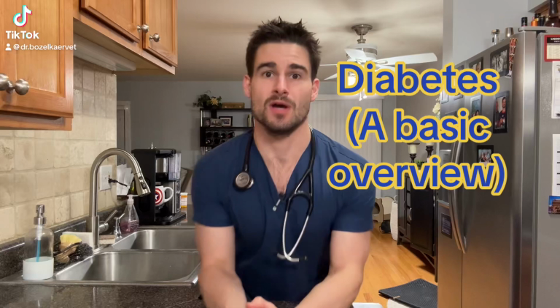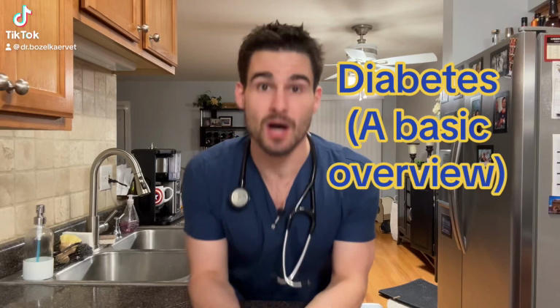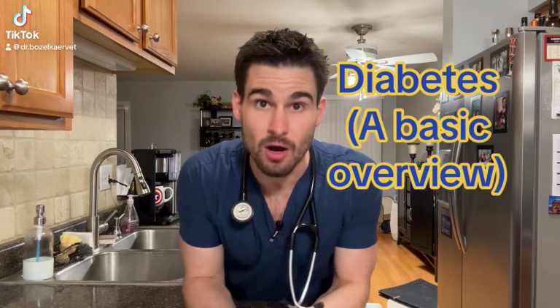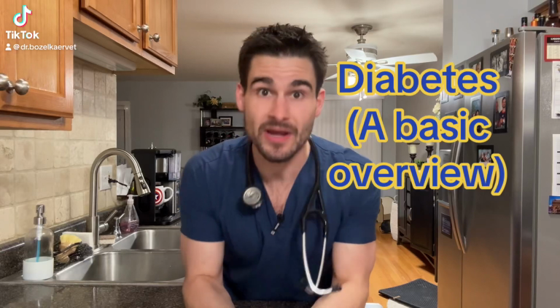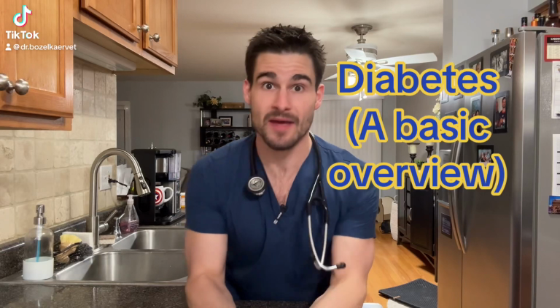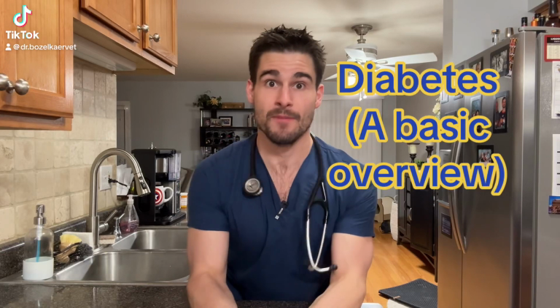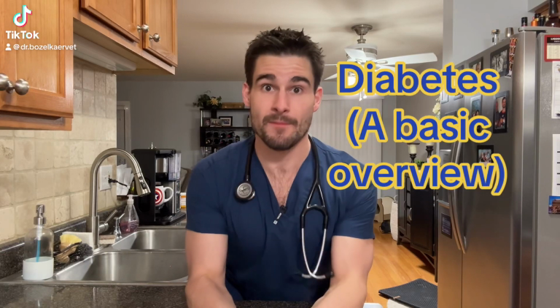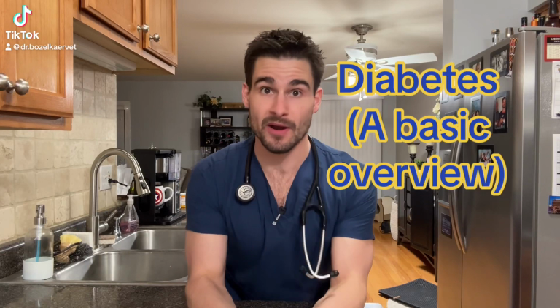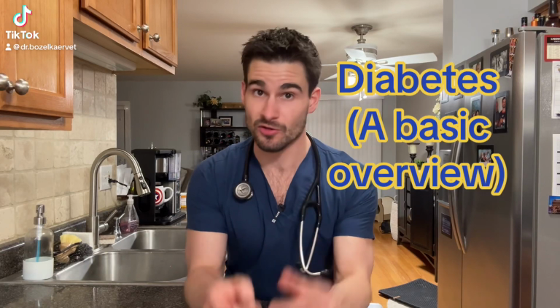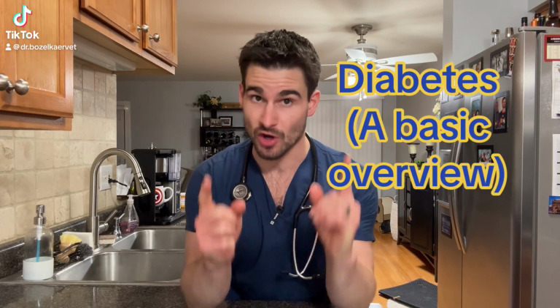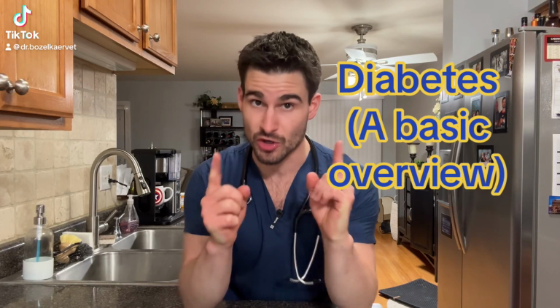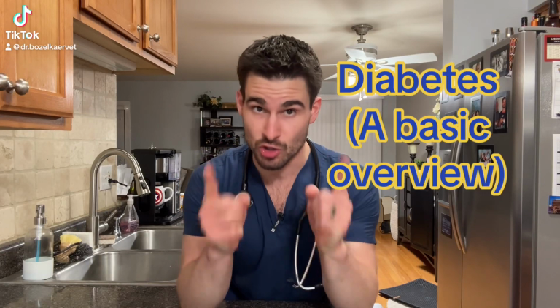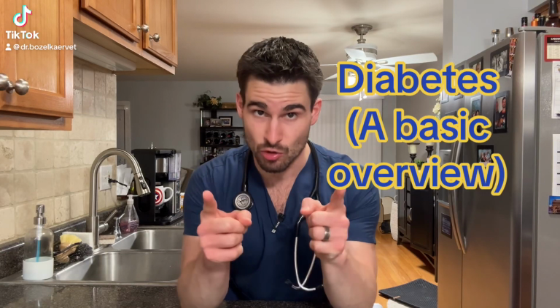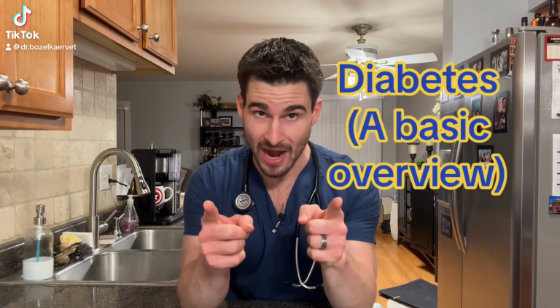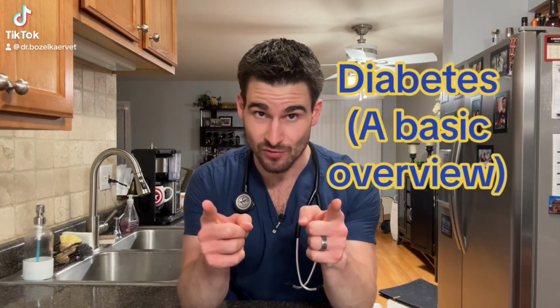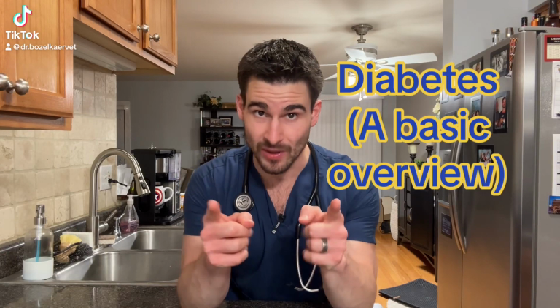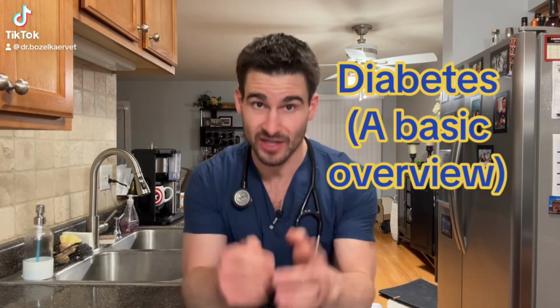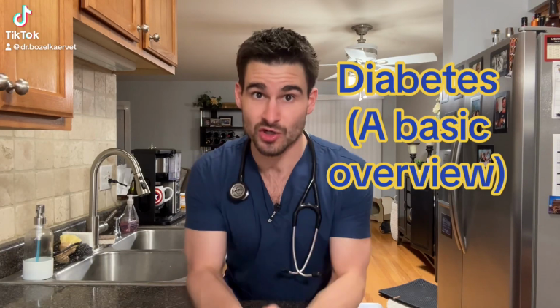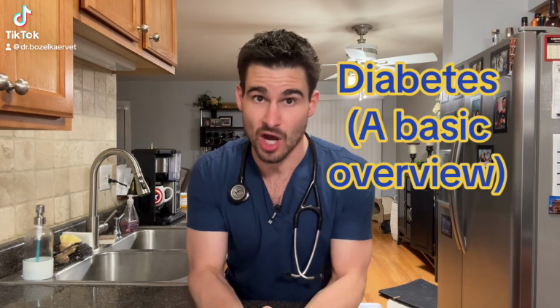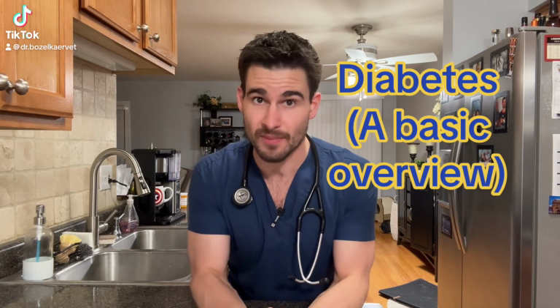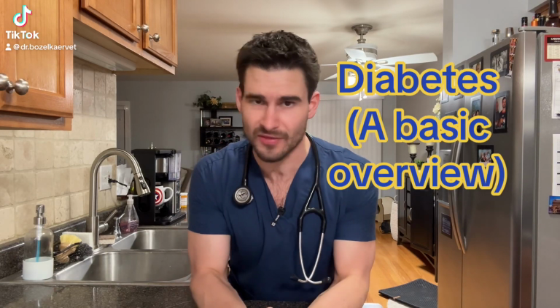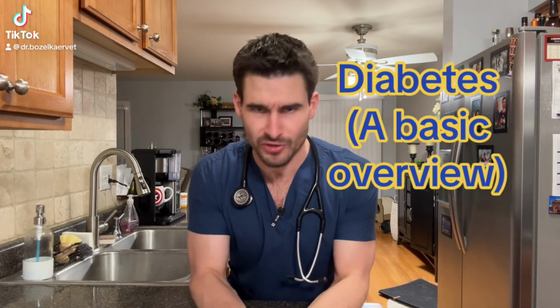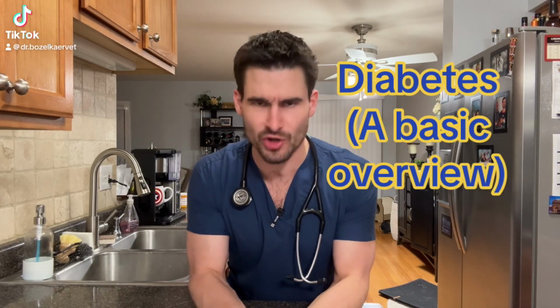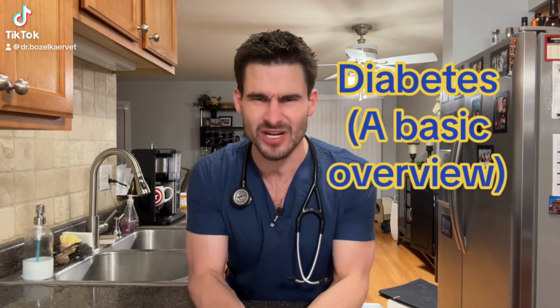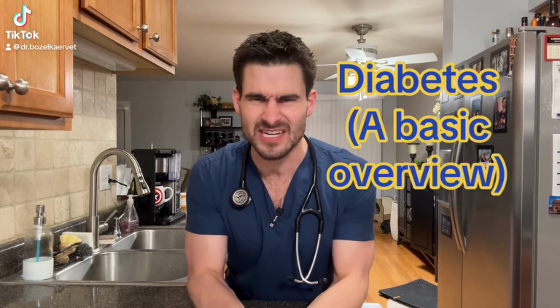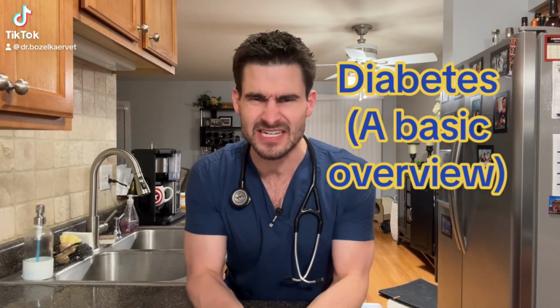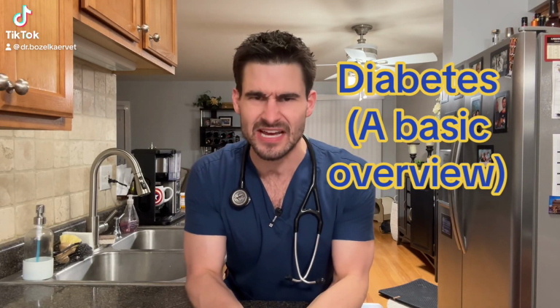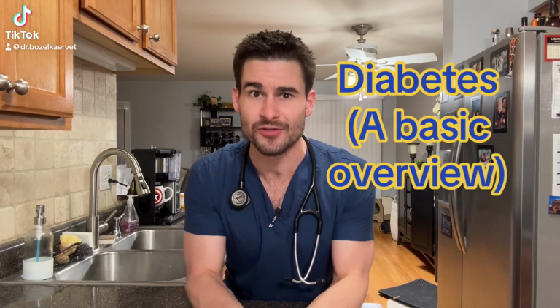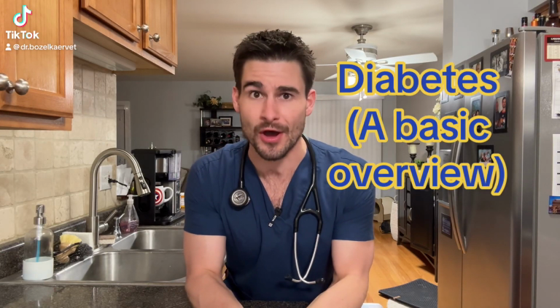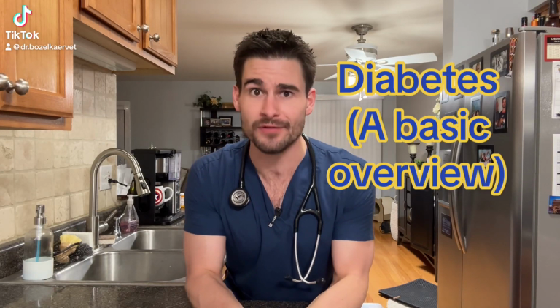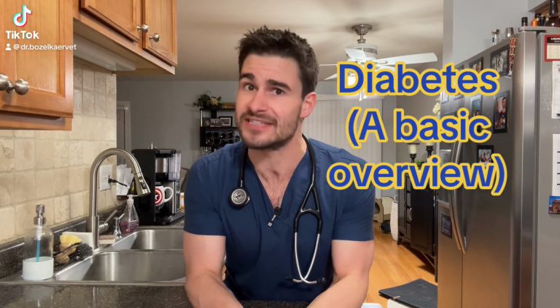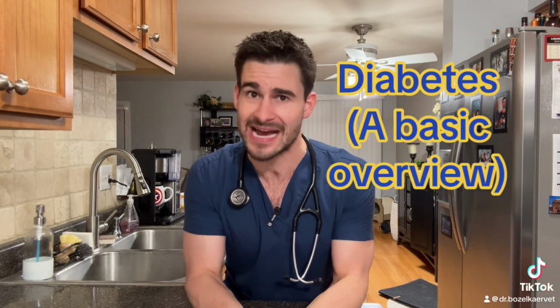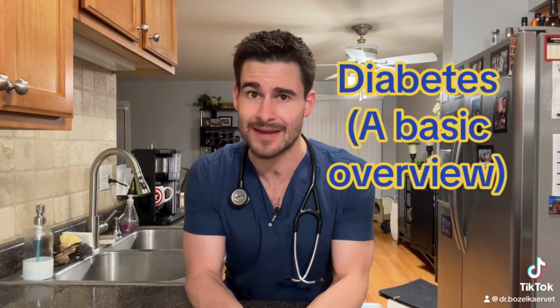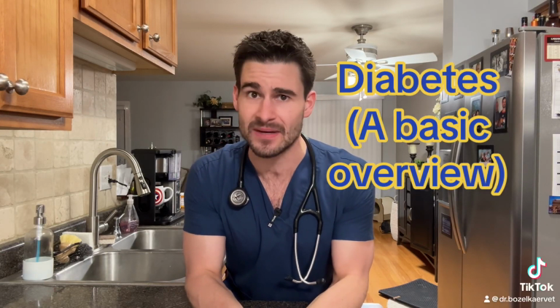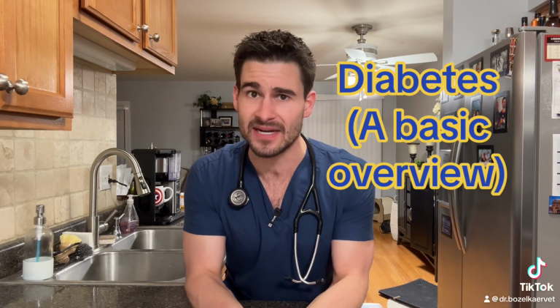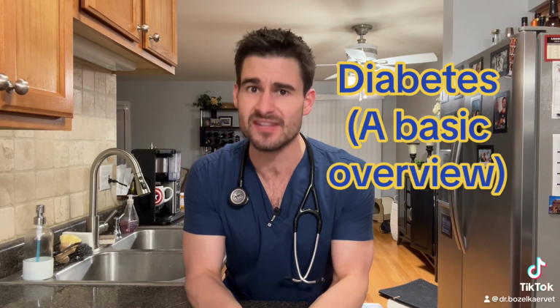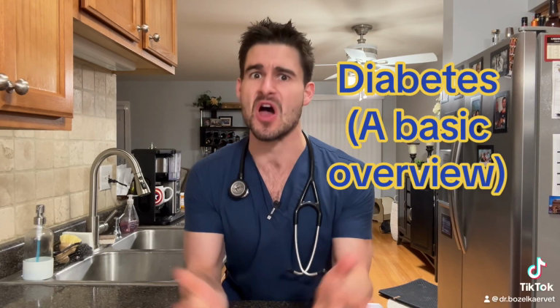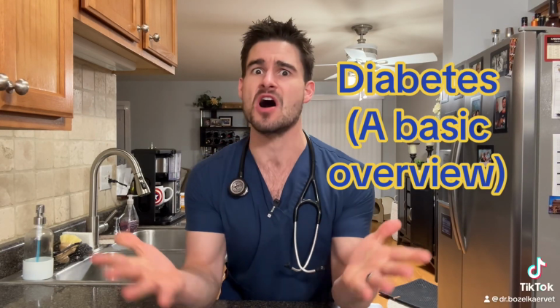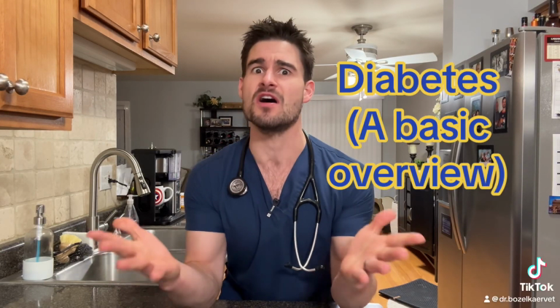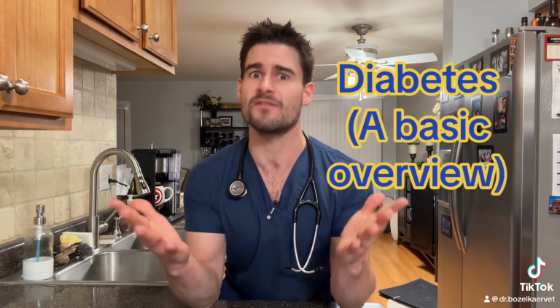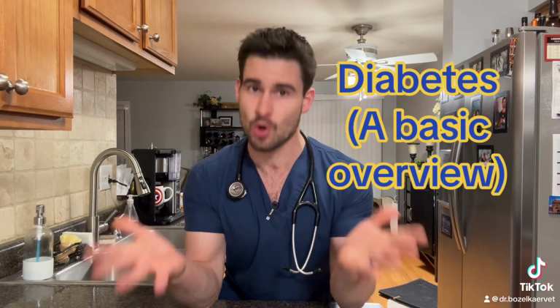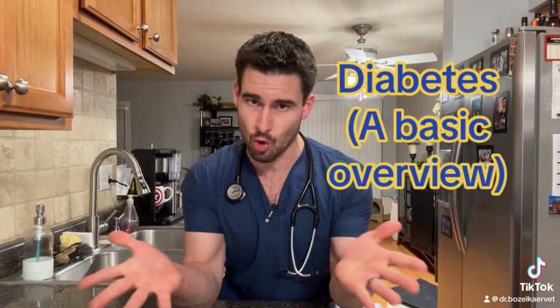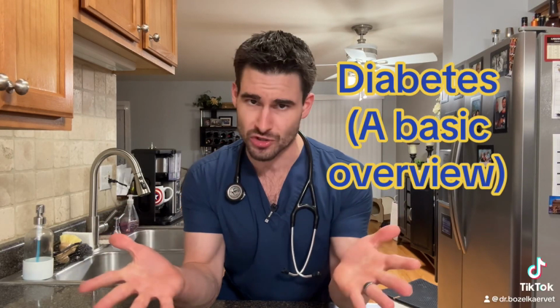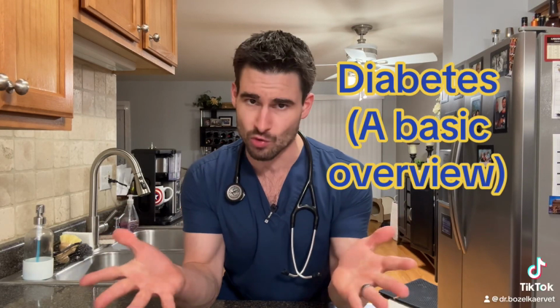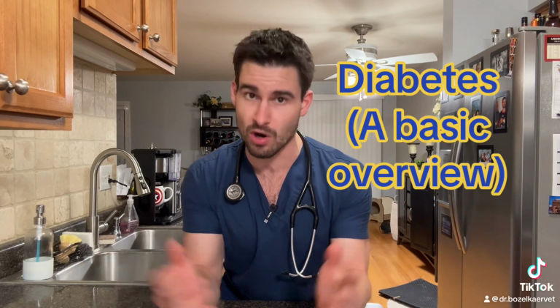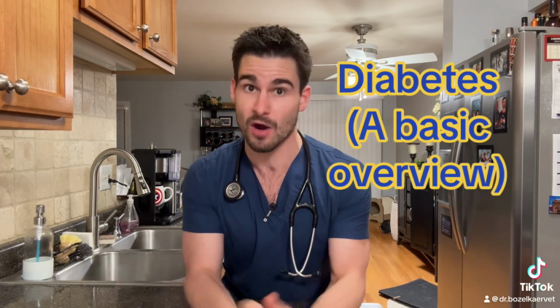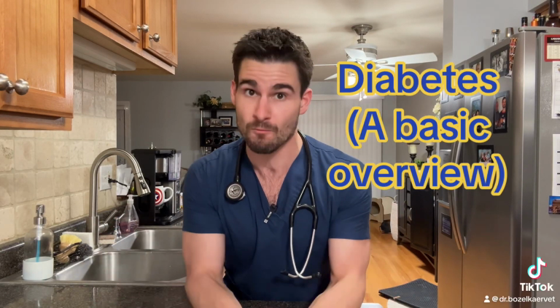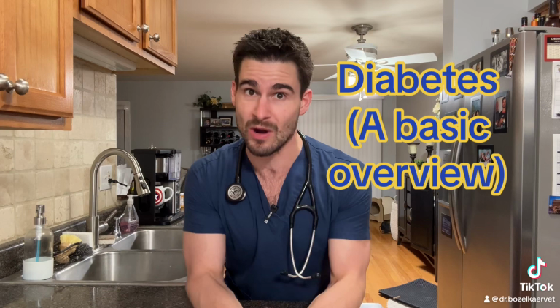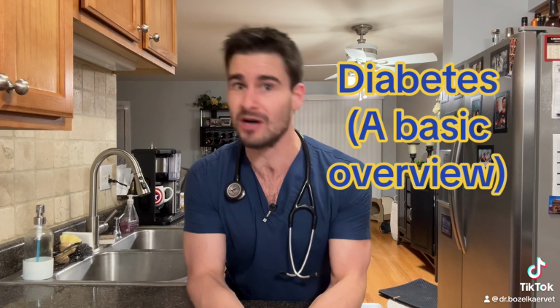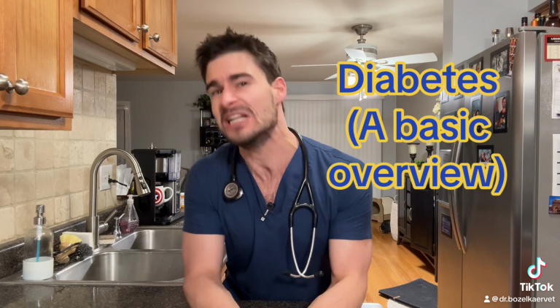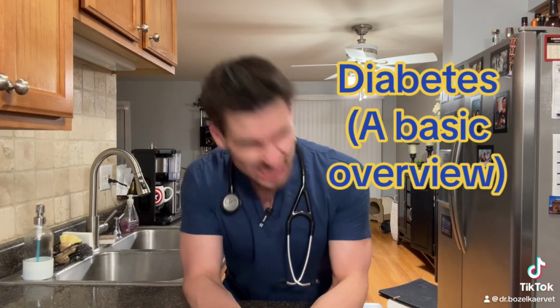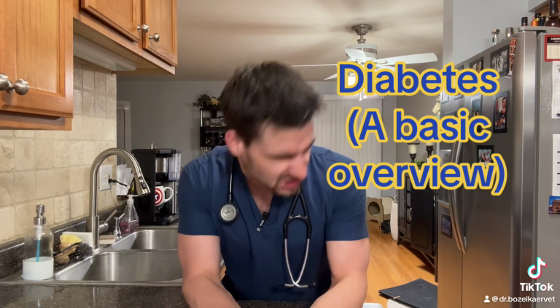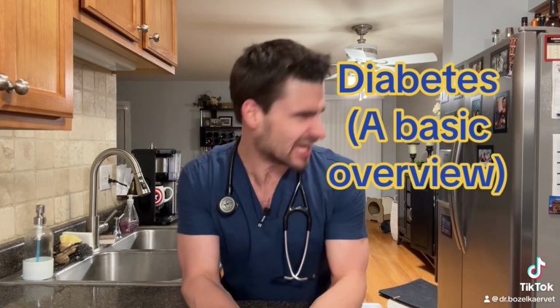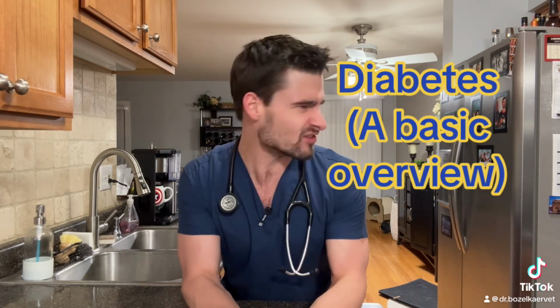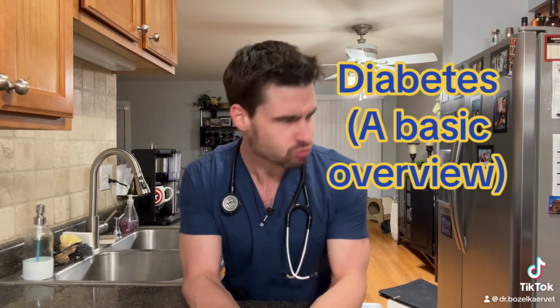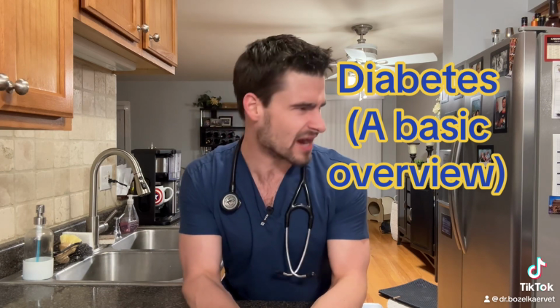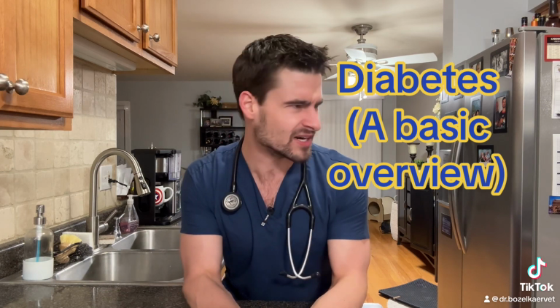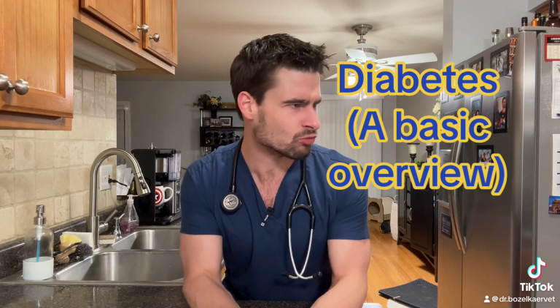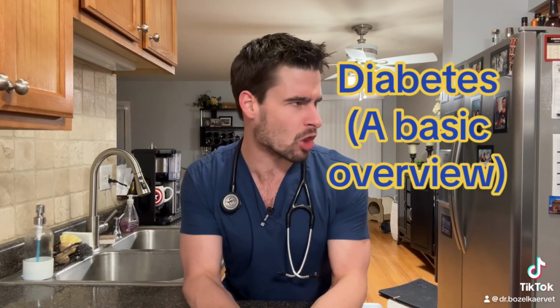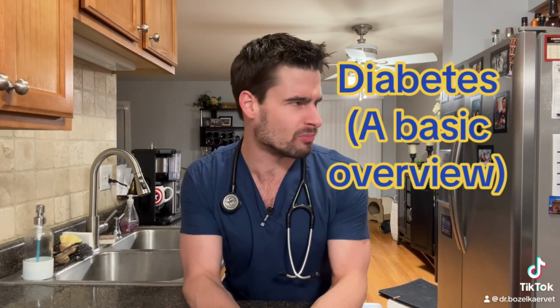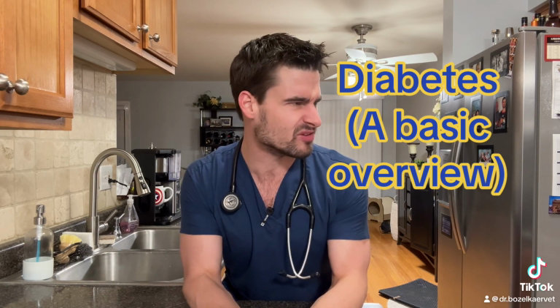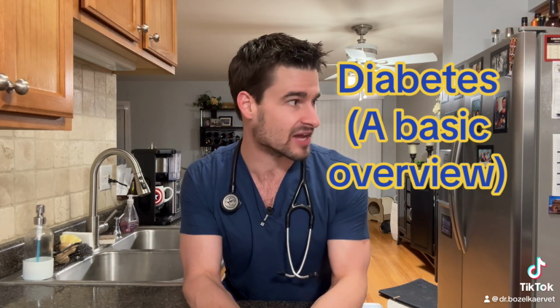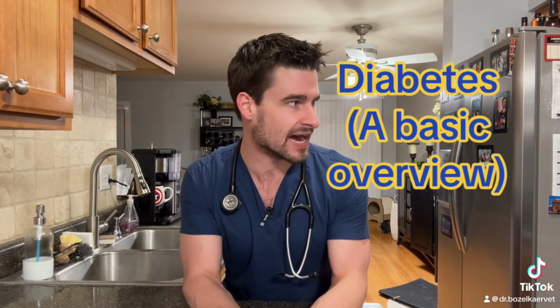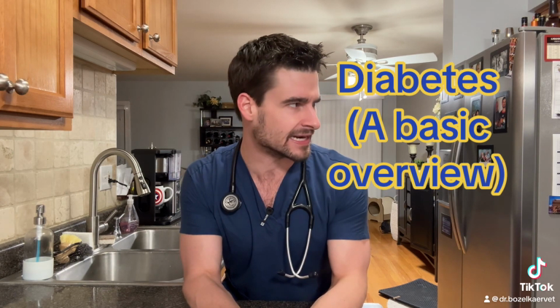Okay, pet parents, are you guys ready to talk about the dirty details of diabetes? Of course you are. Well, let's rock and roll, biscotti.